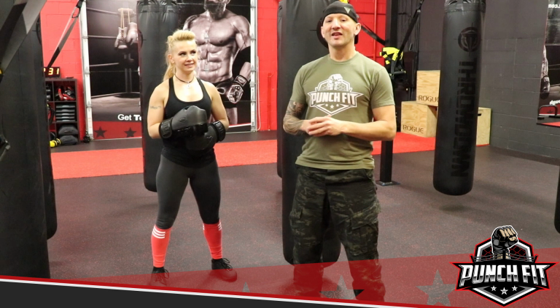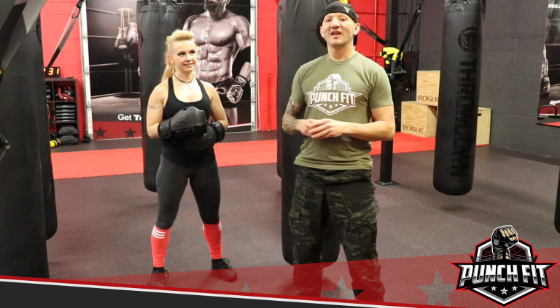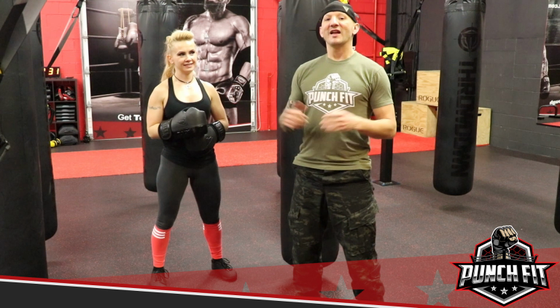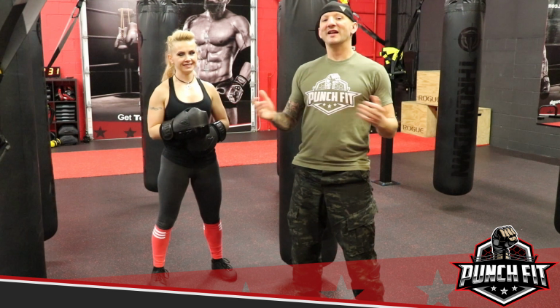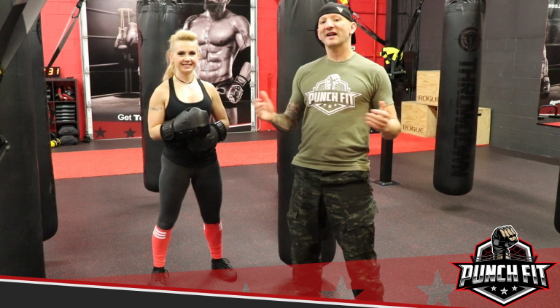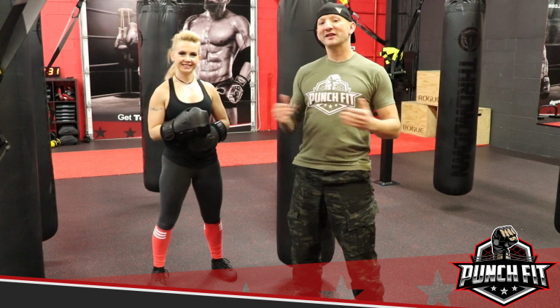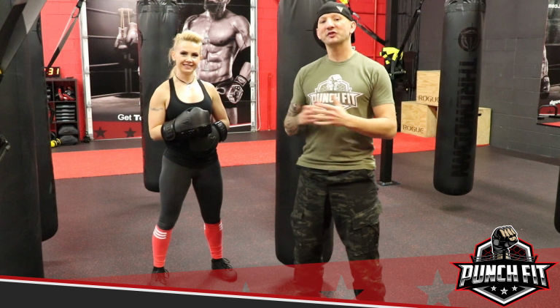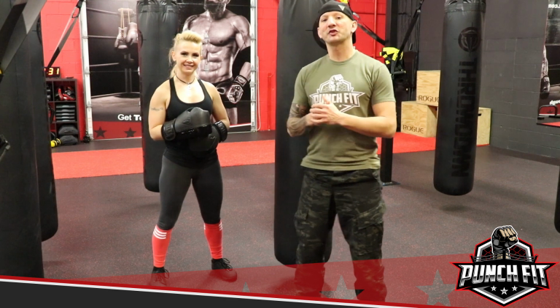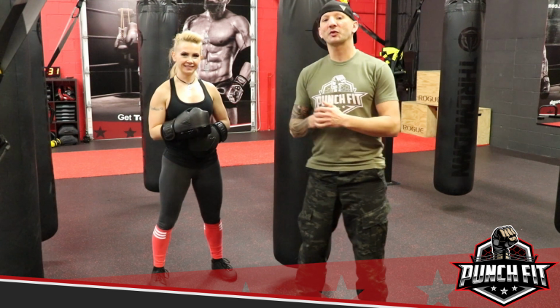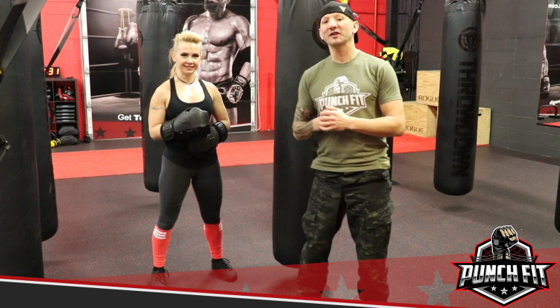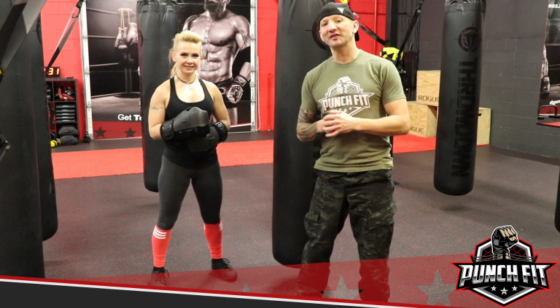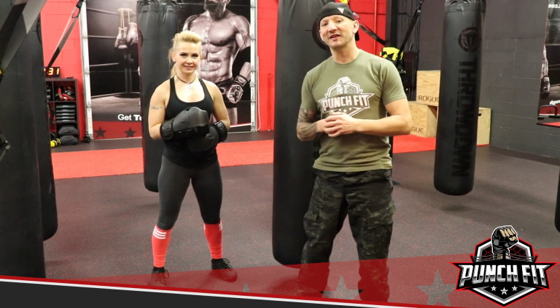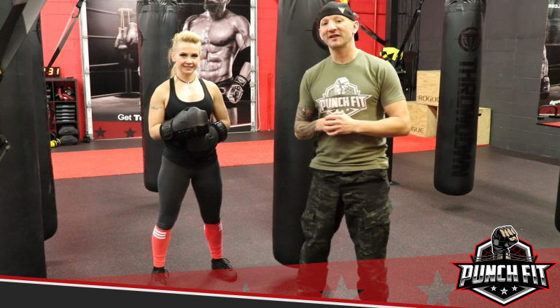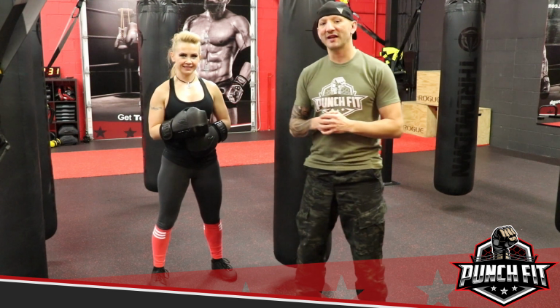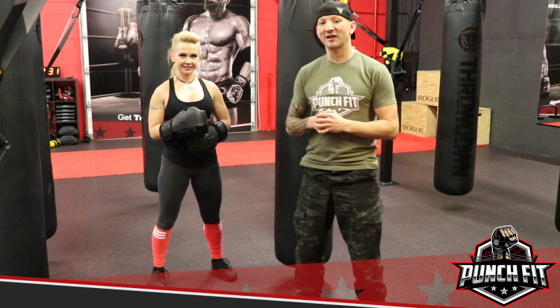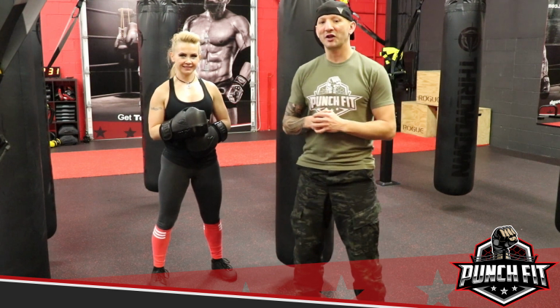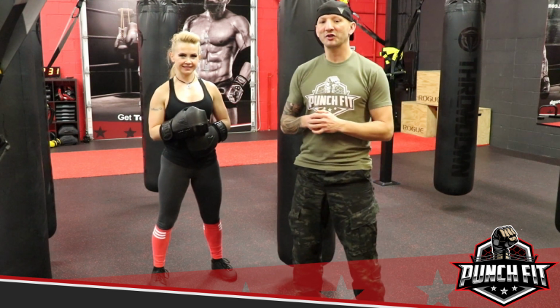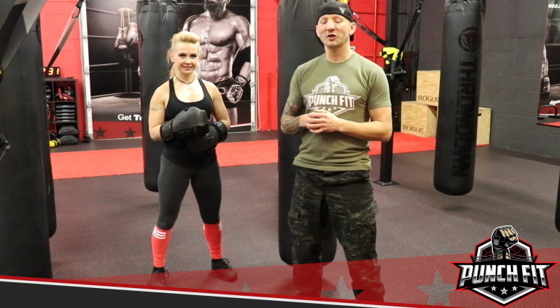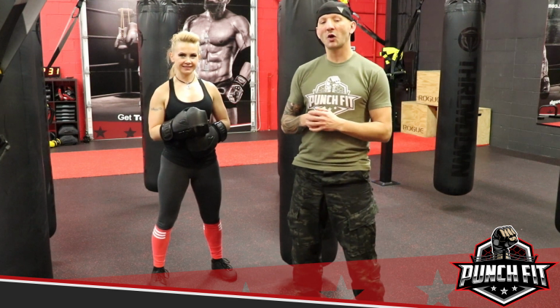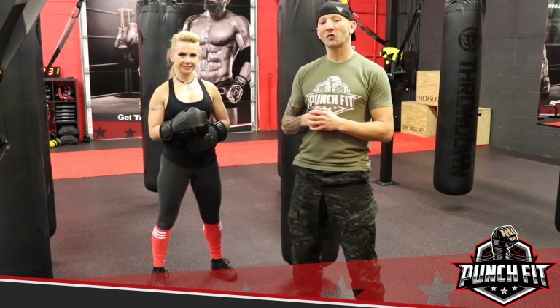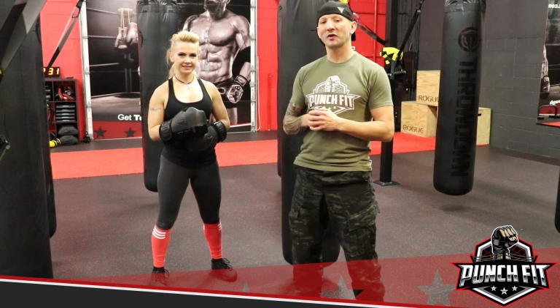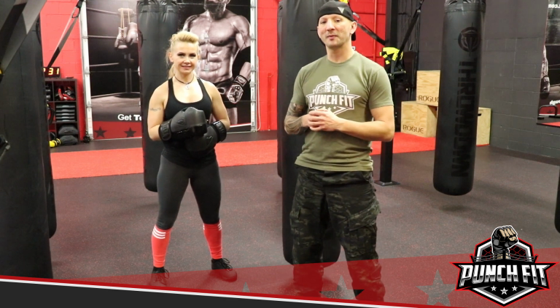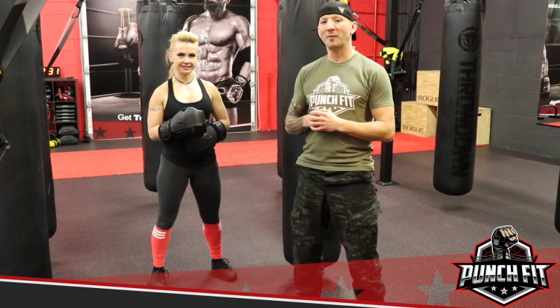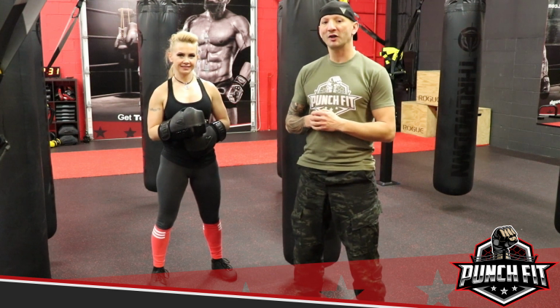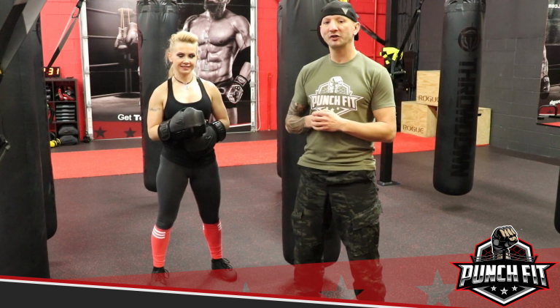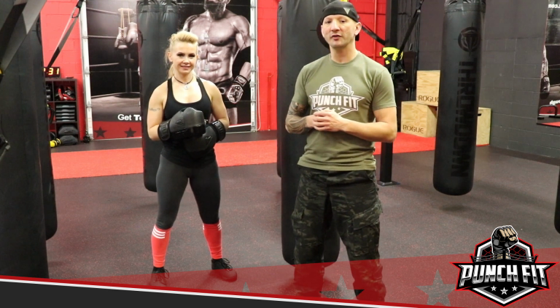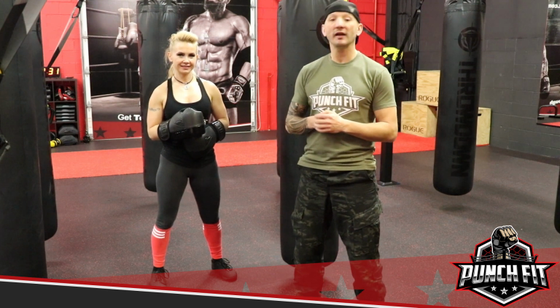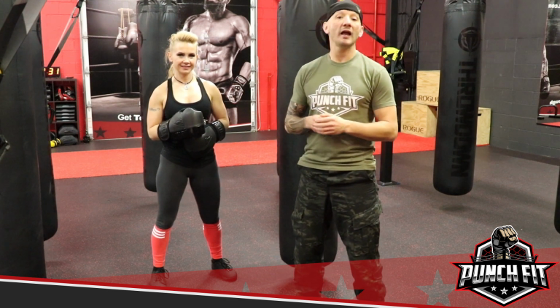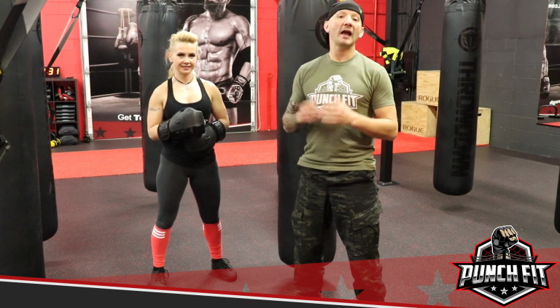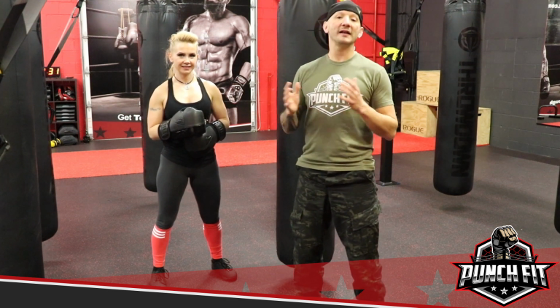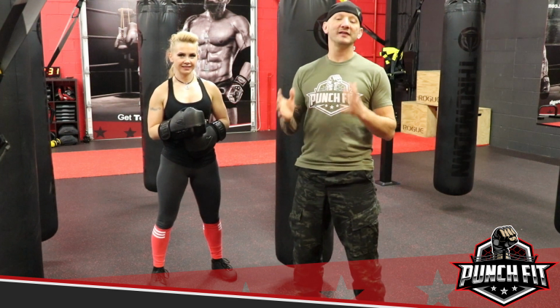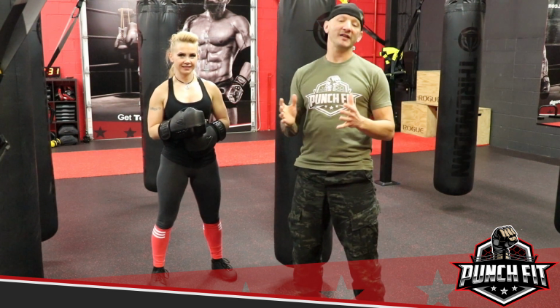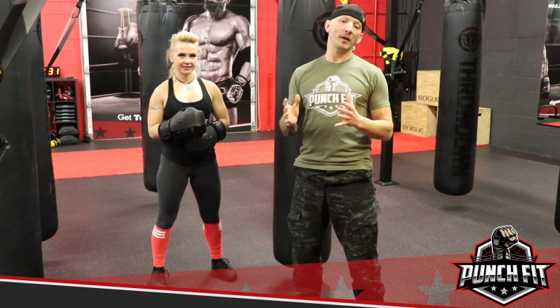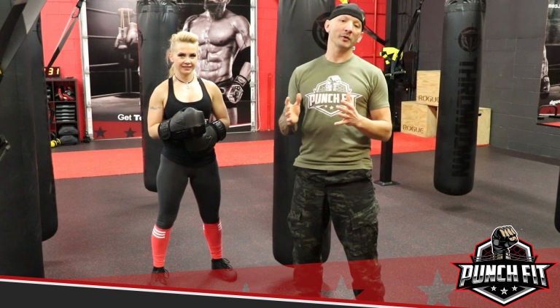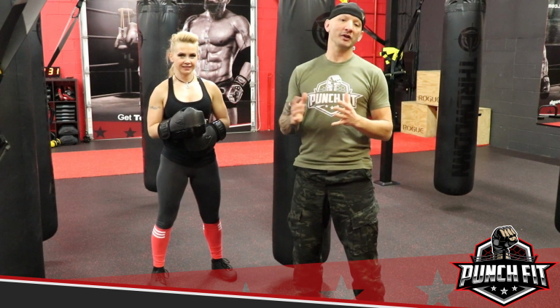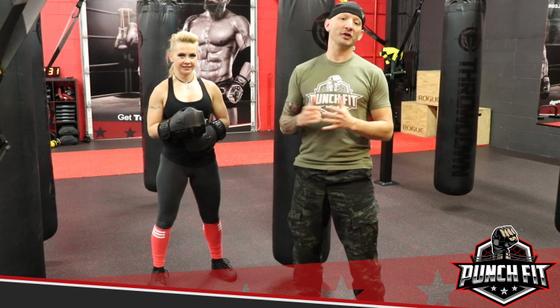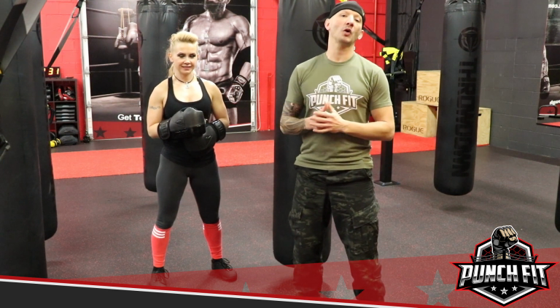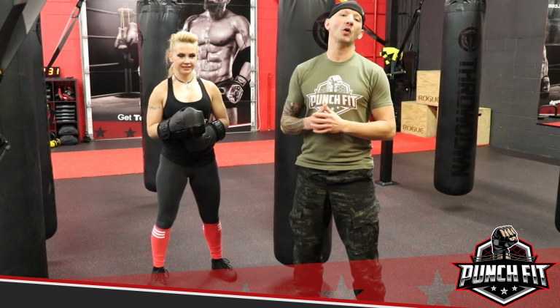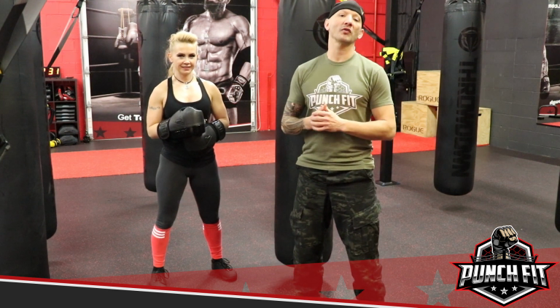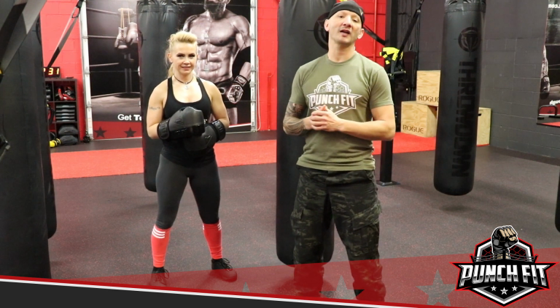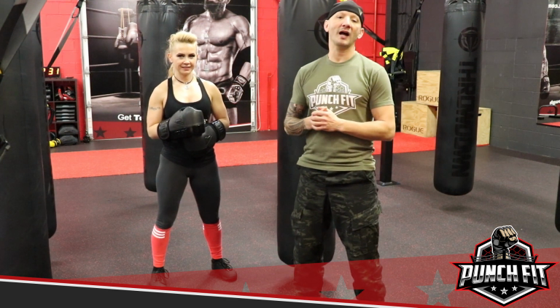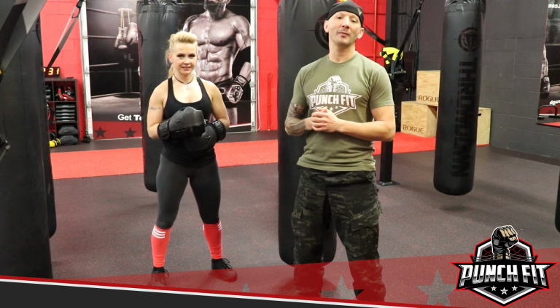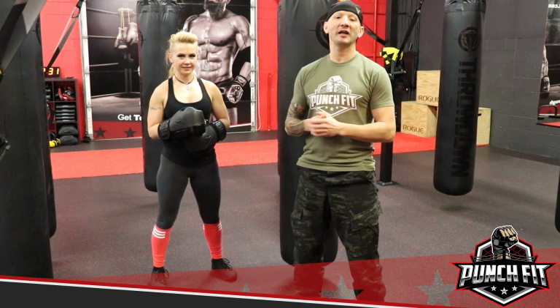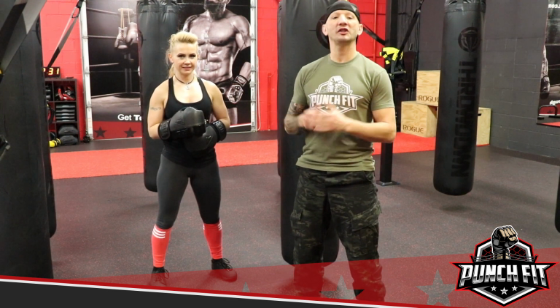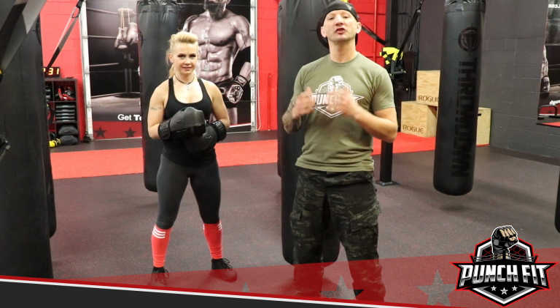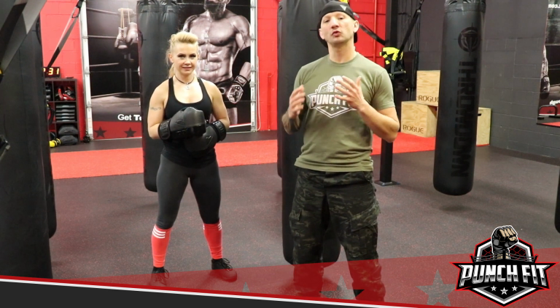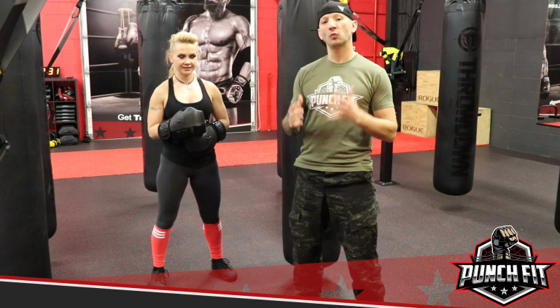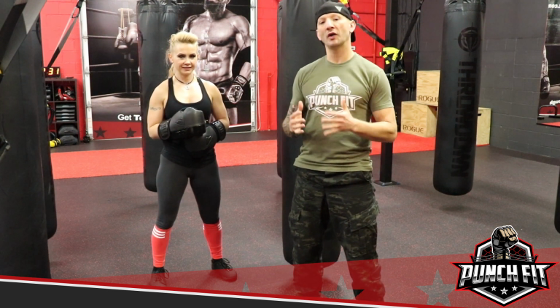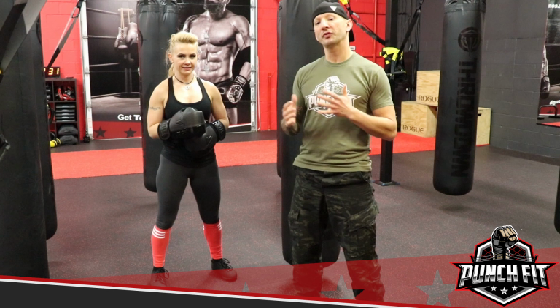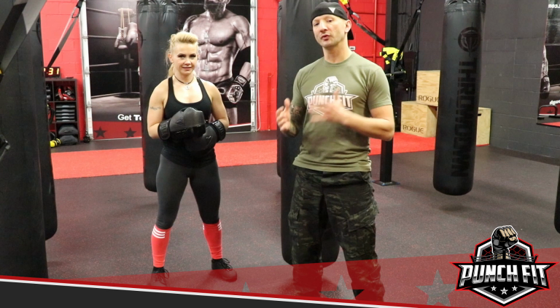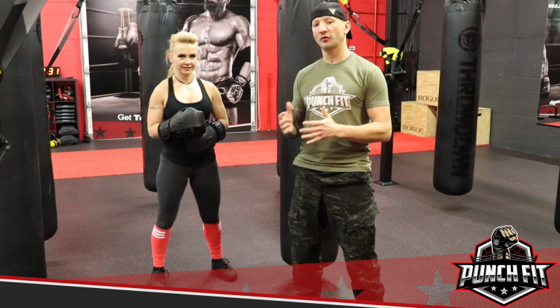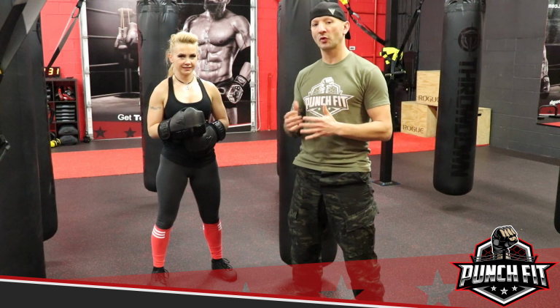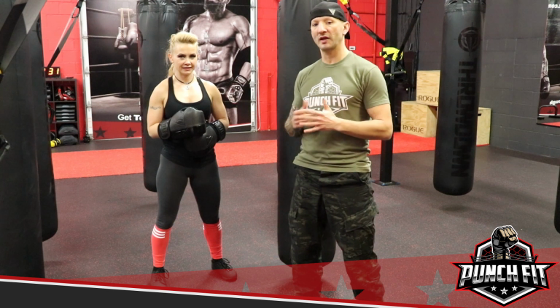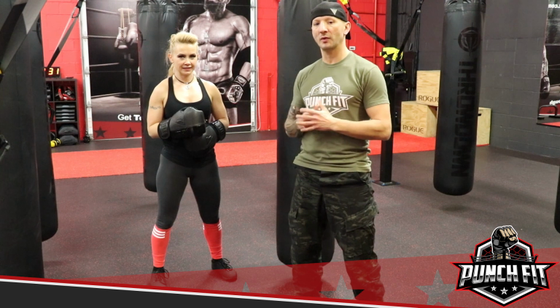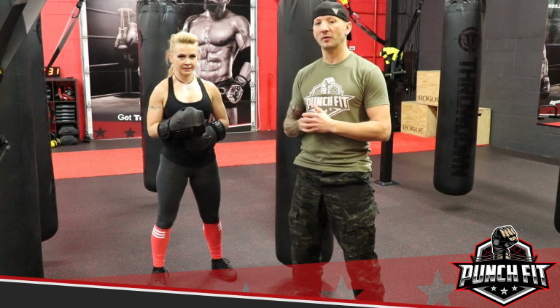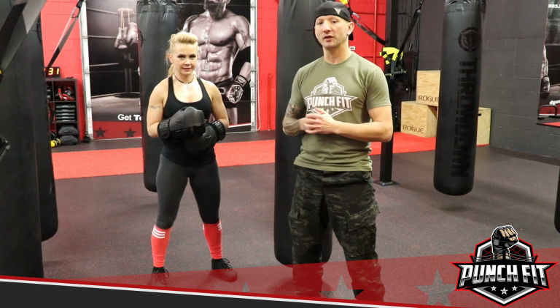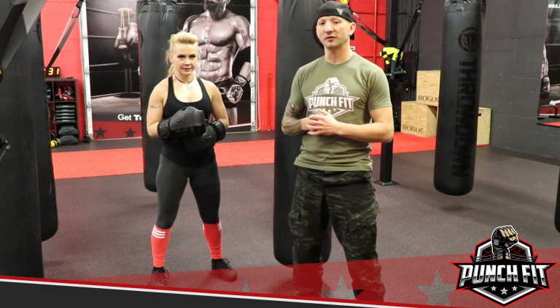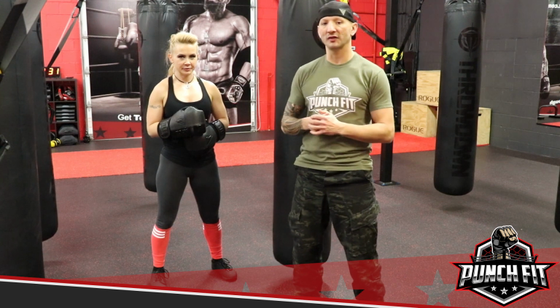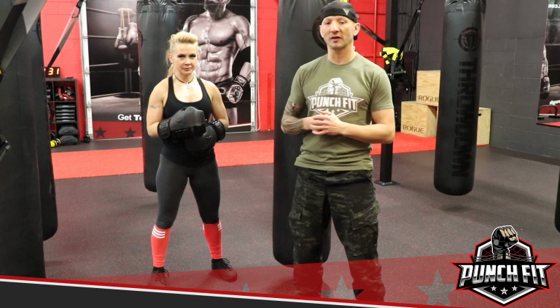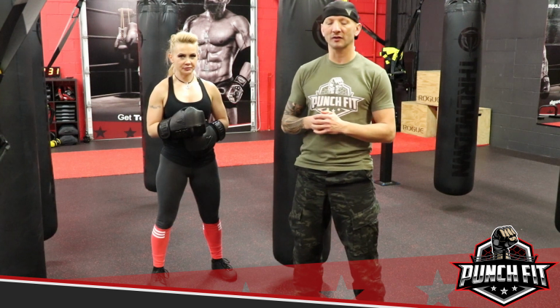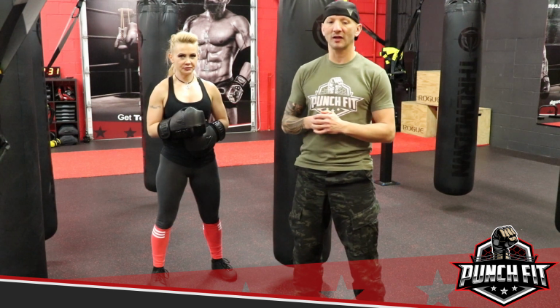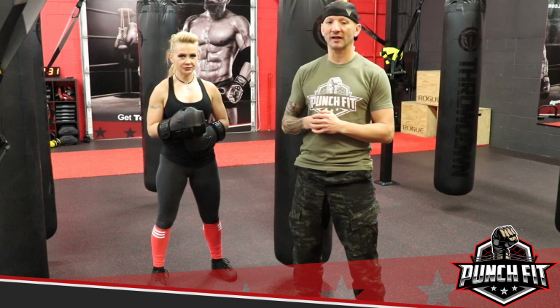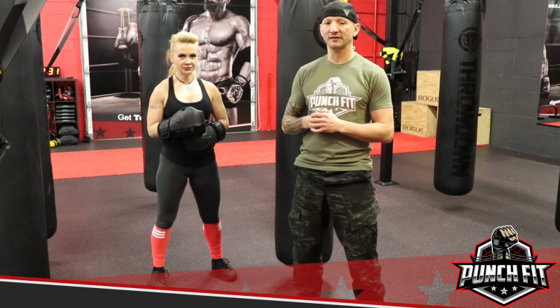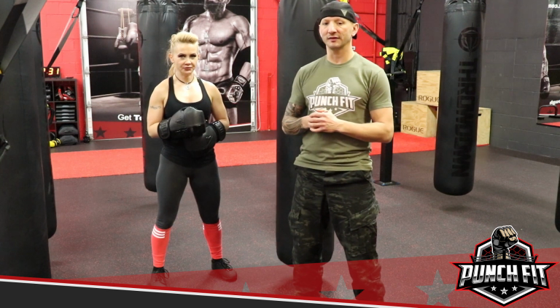Hey guys, it's Chris and Annetta Hunter over at PunchFit, and today we're going to go over combinations 1 through 4 that we use in our classes.